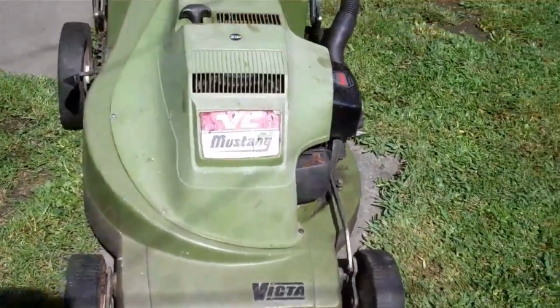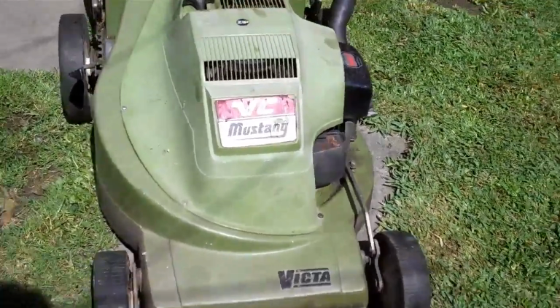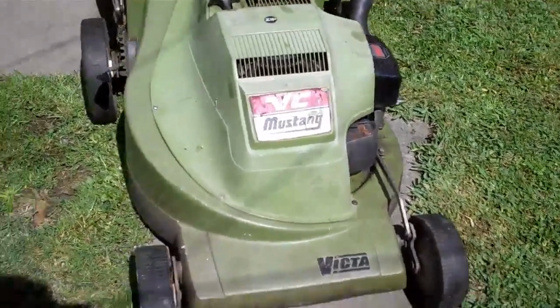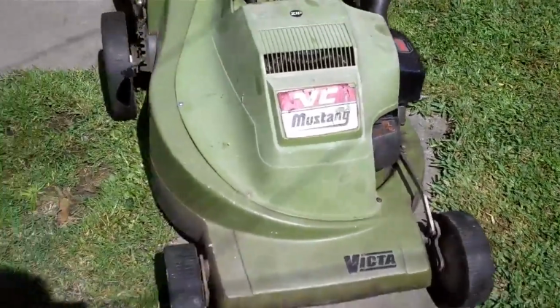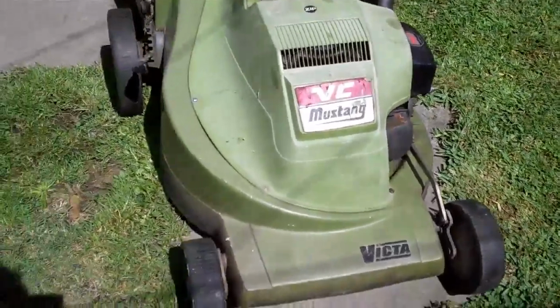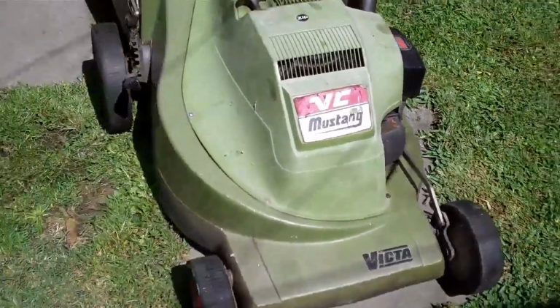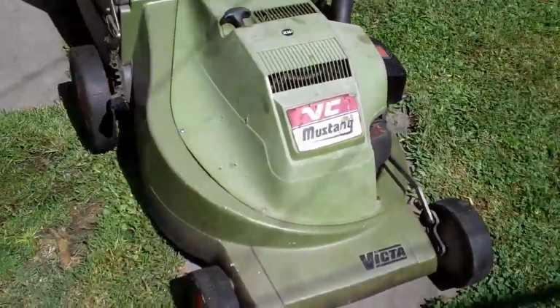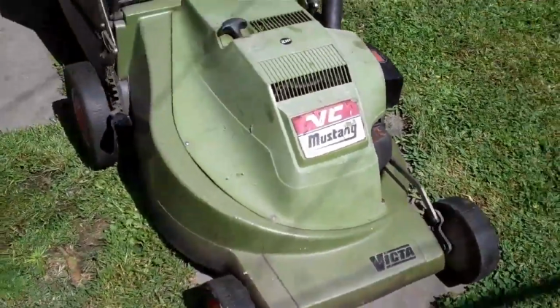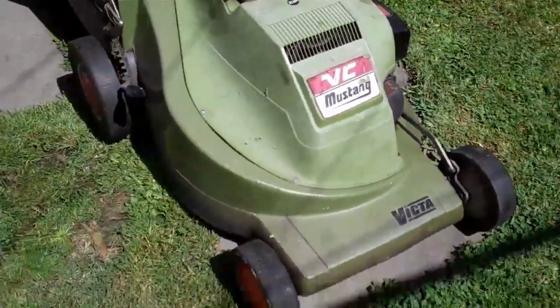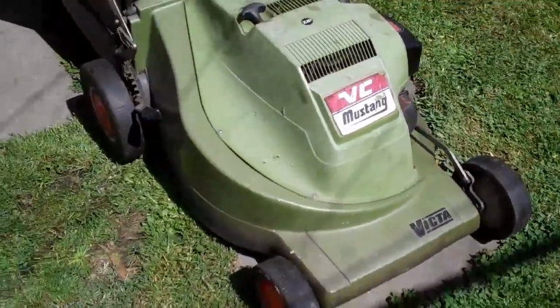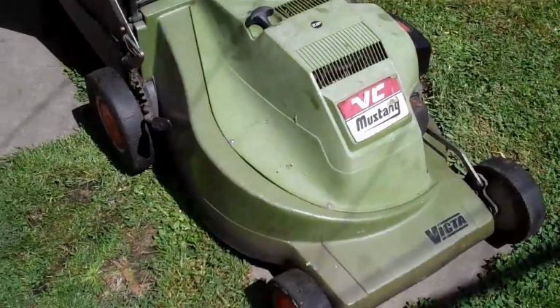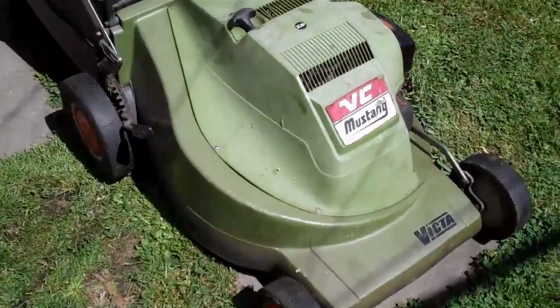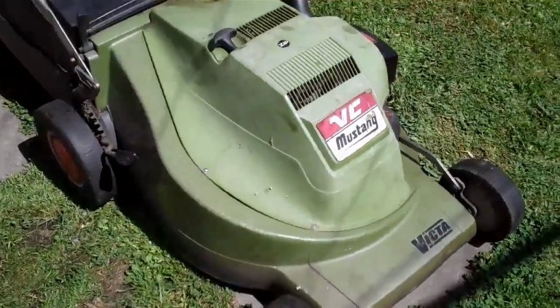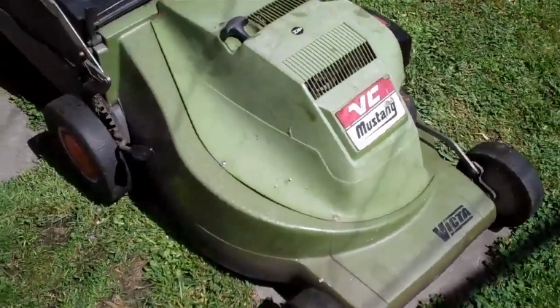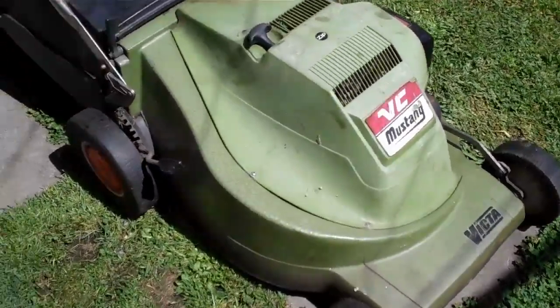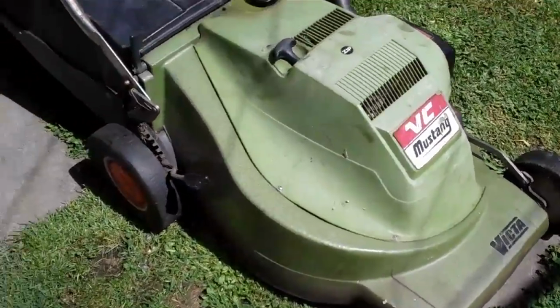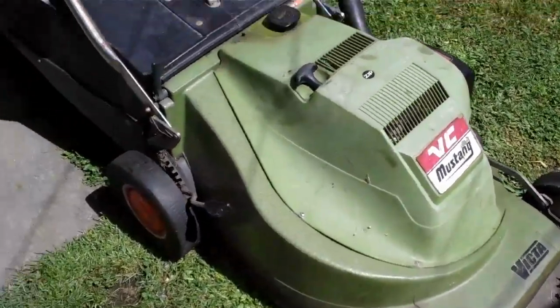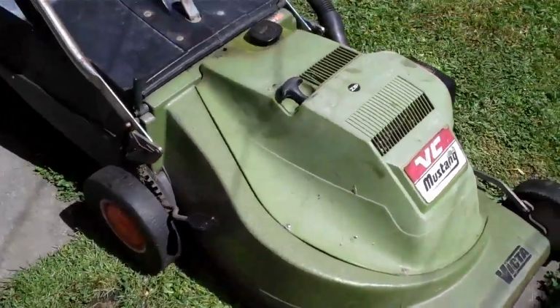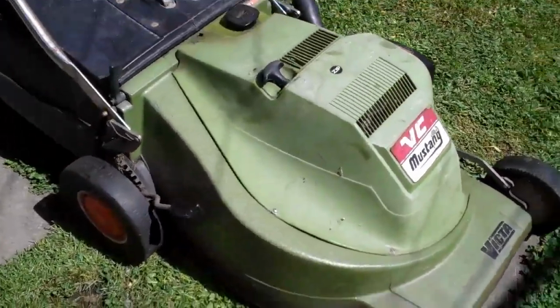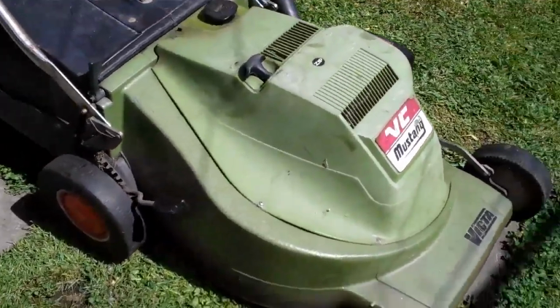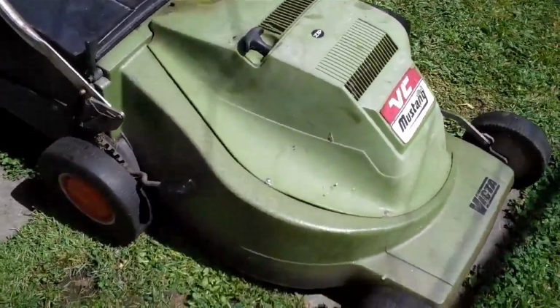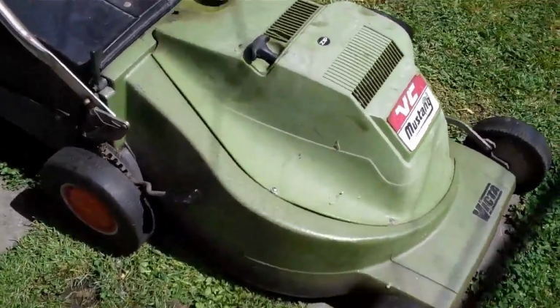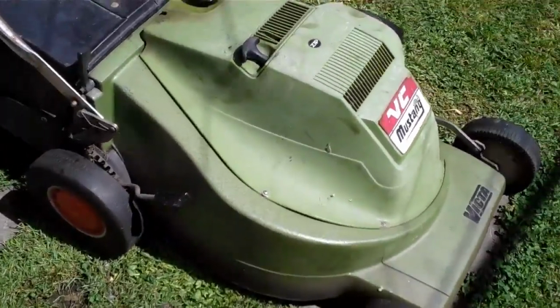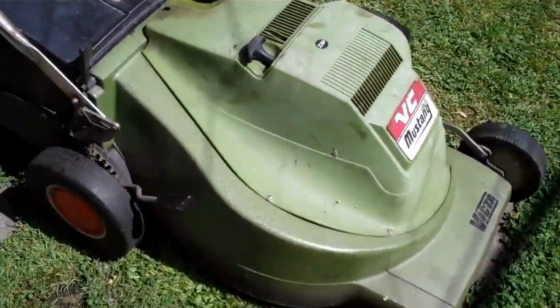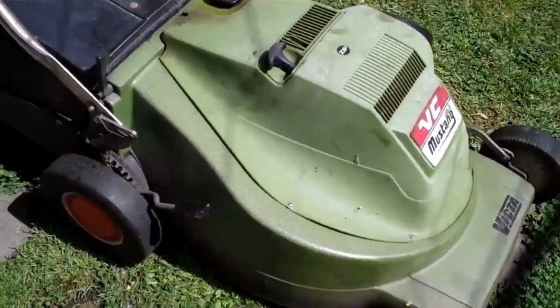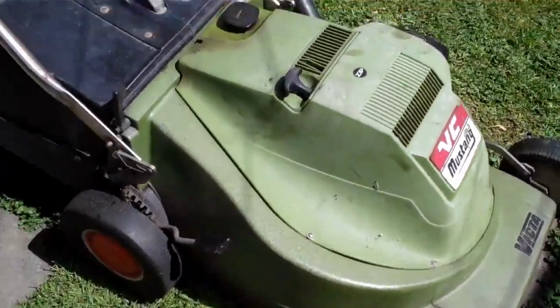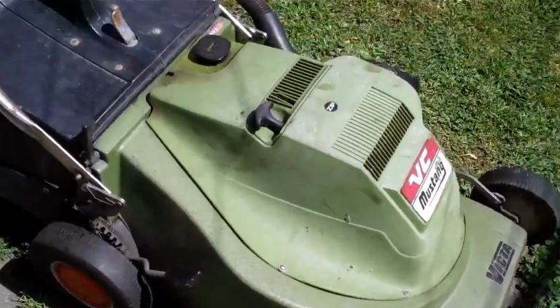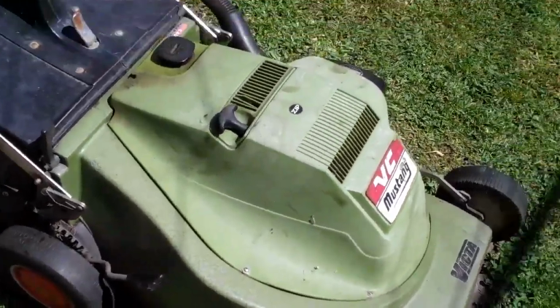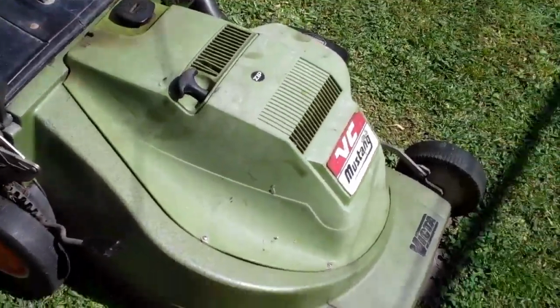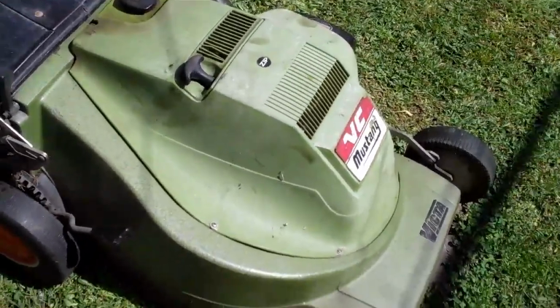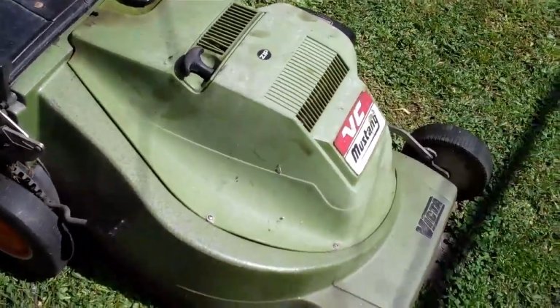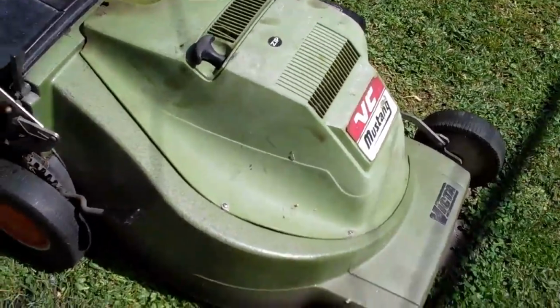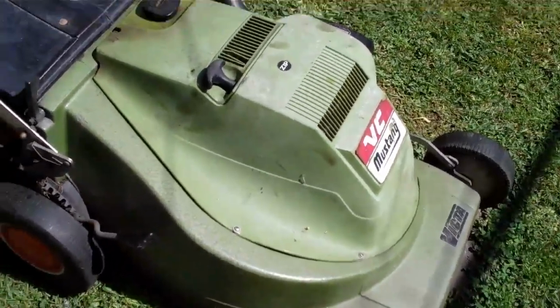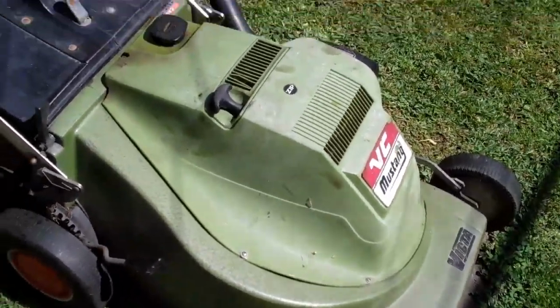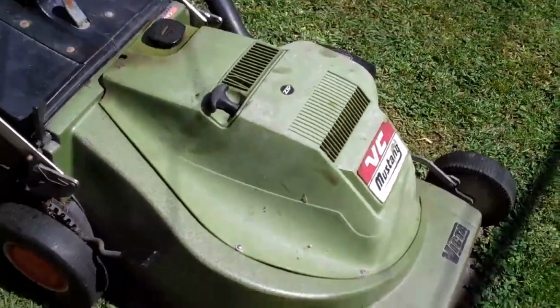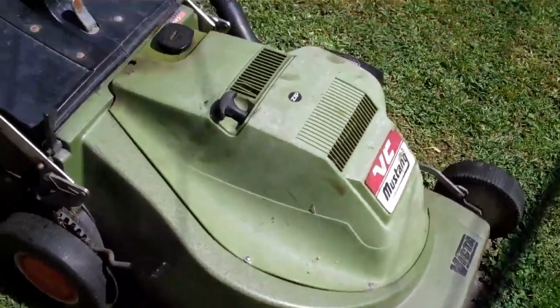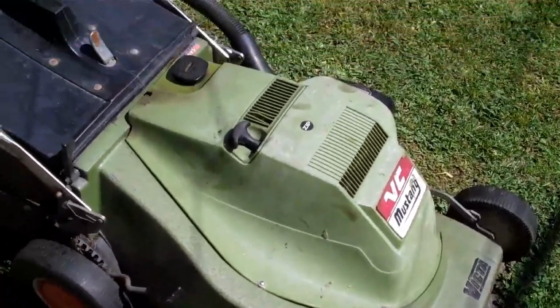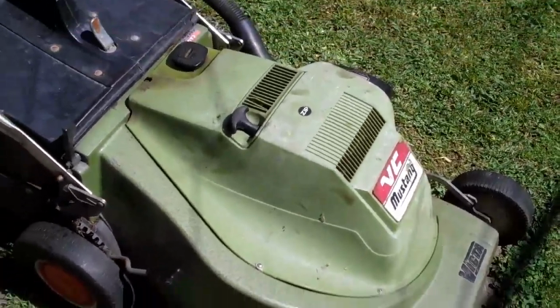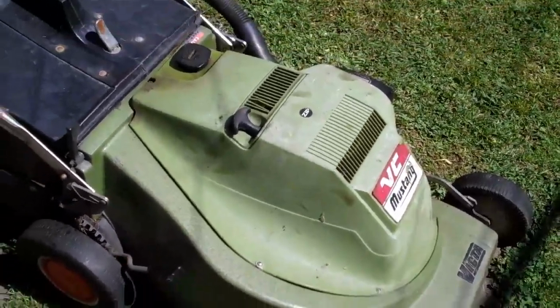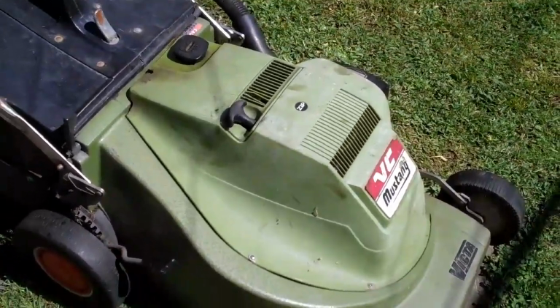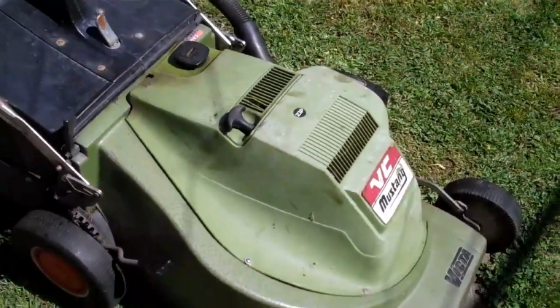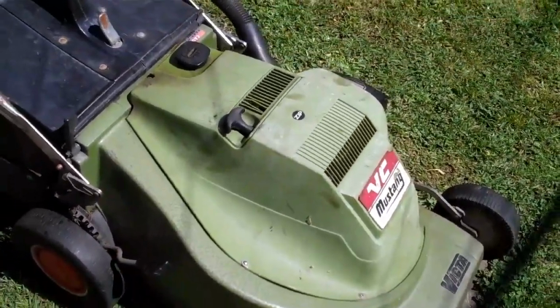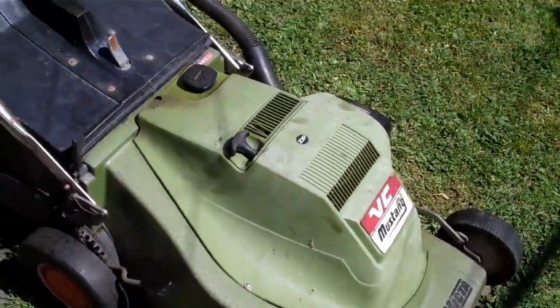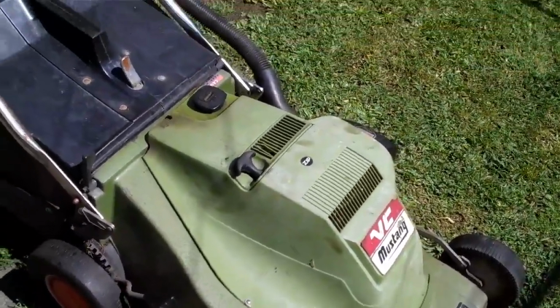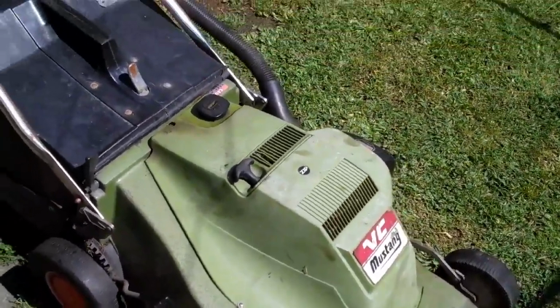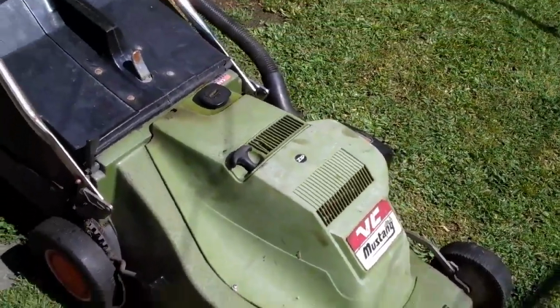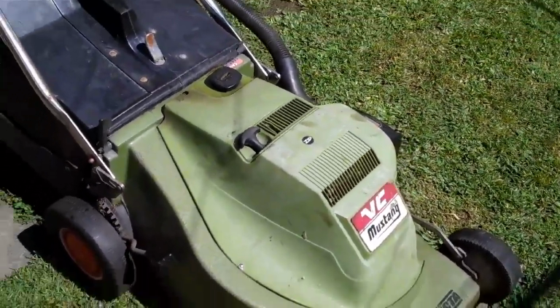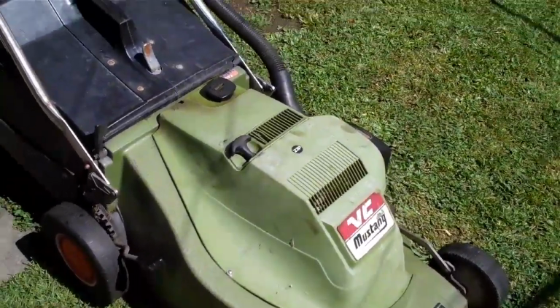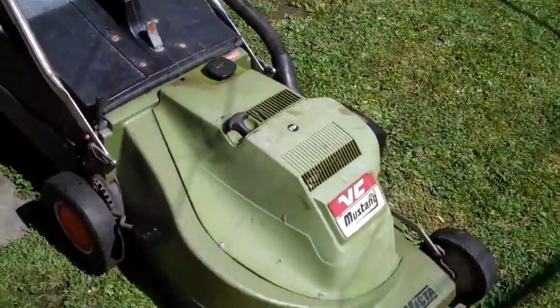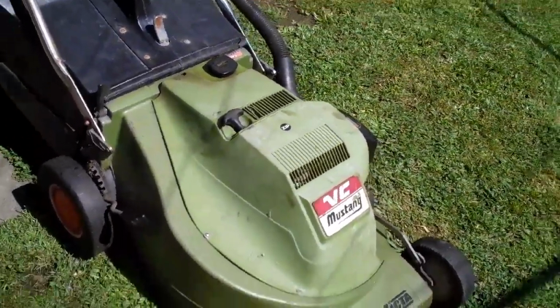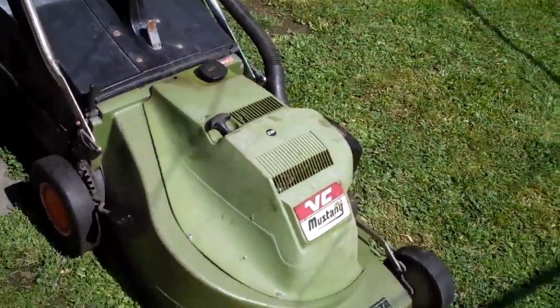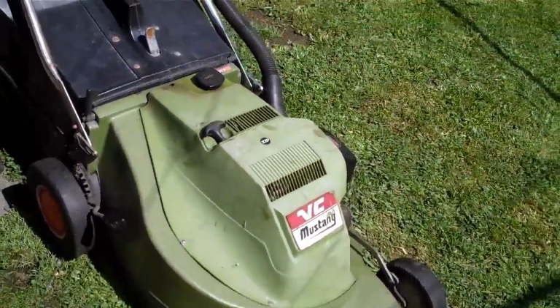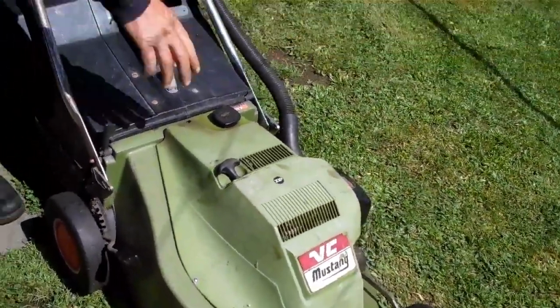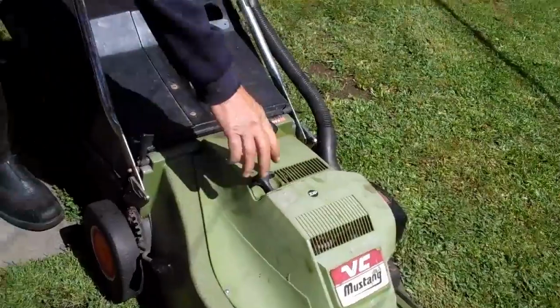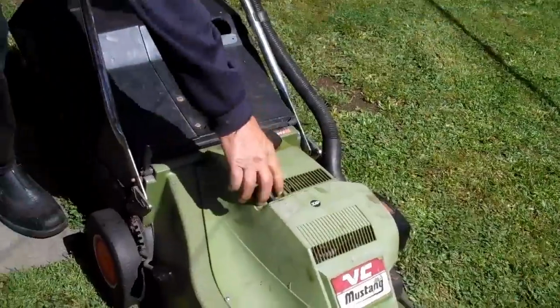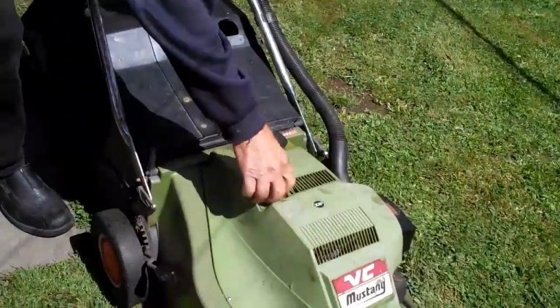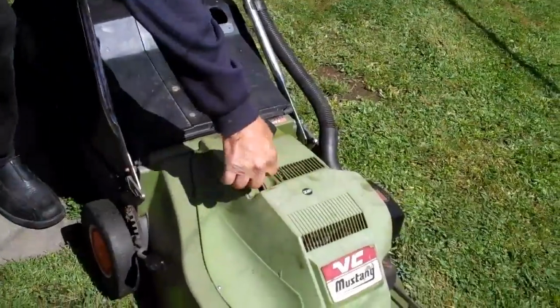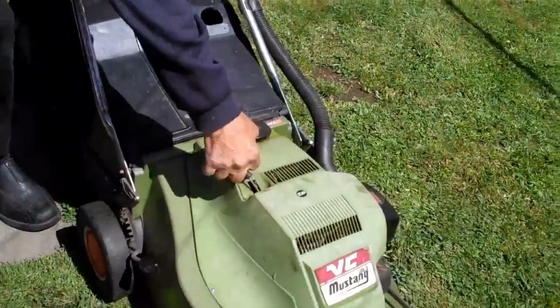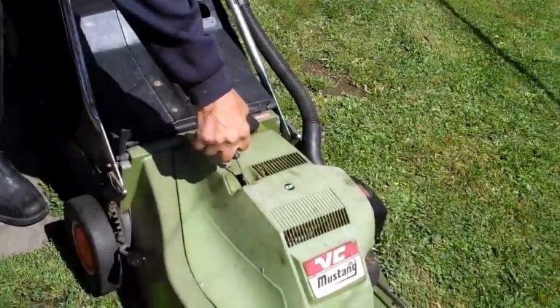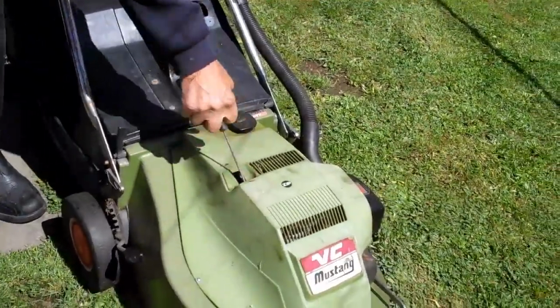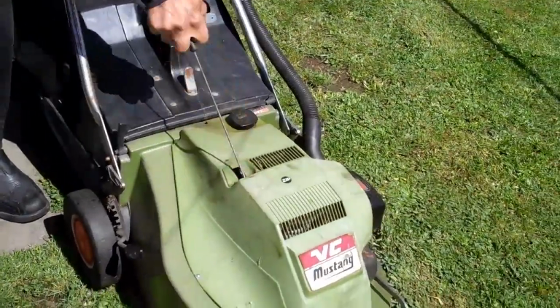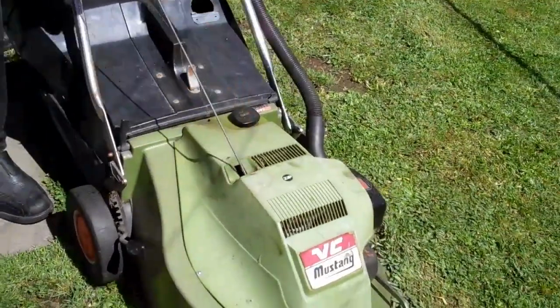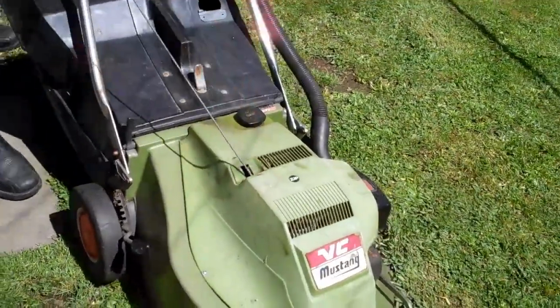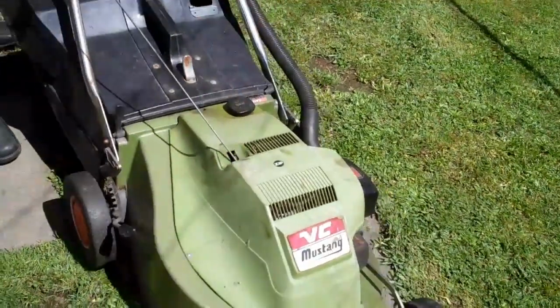So it works really well, it's a nice compact little mower, and we'll just get it started just to see how easy it actually is to run.